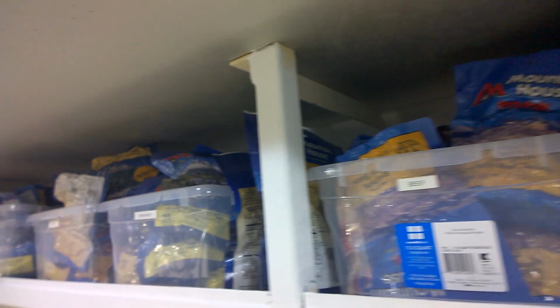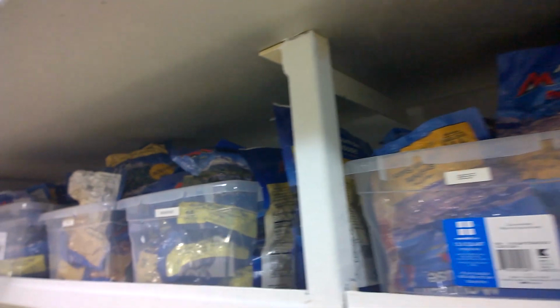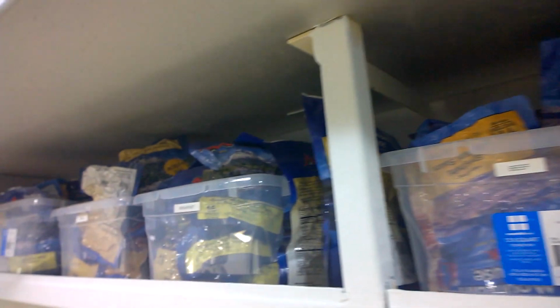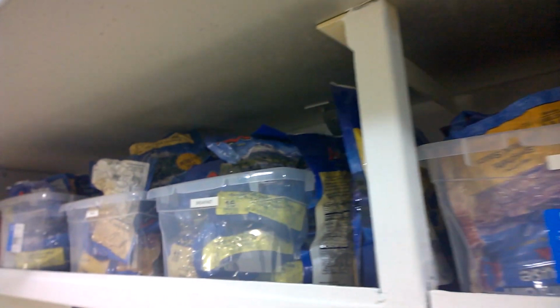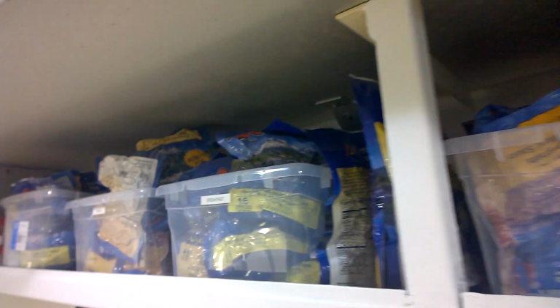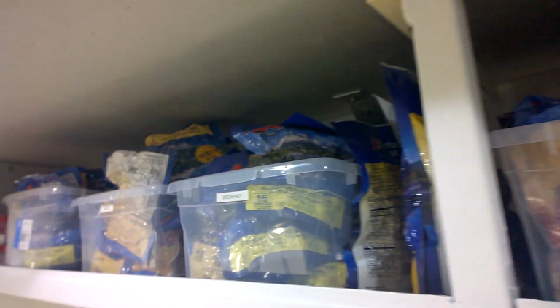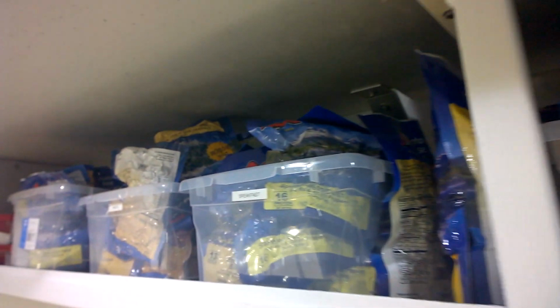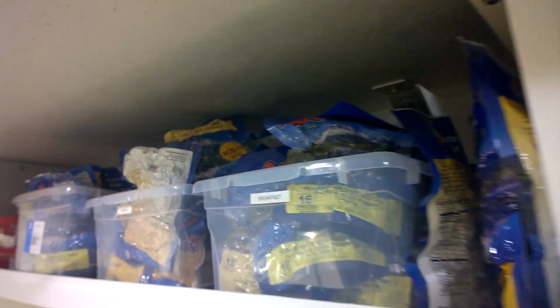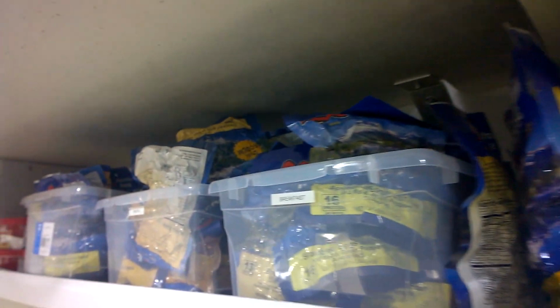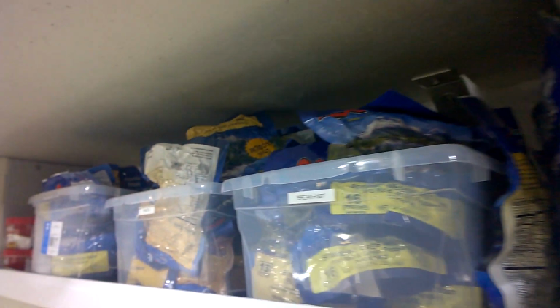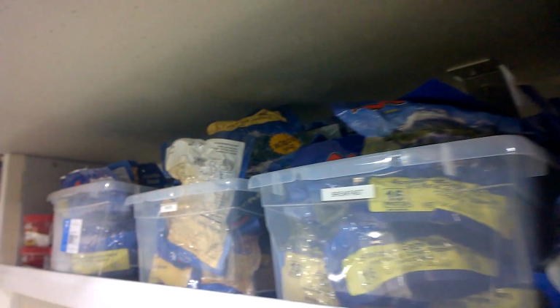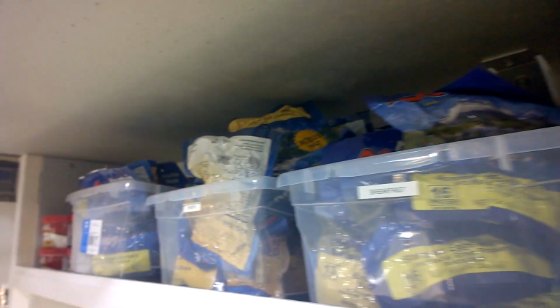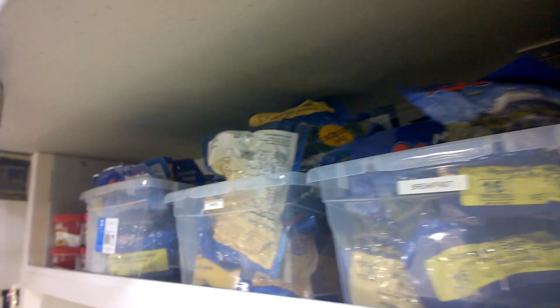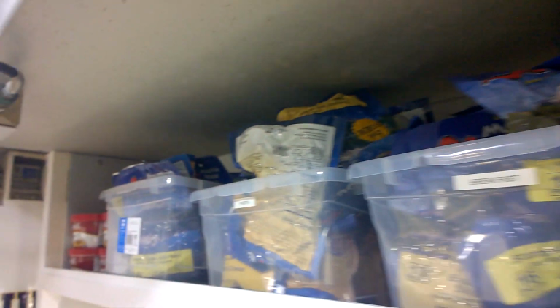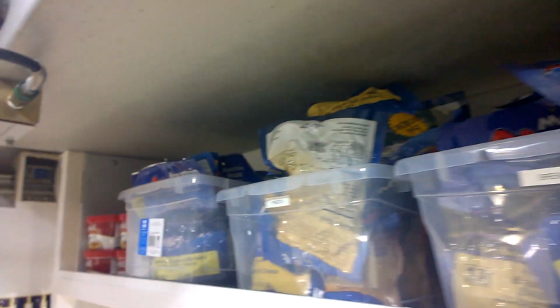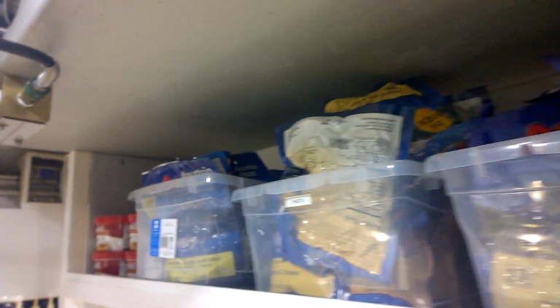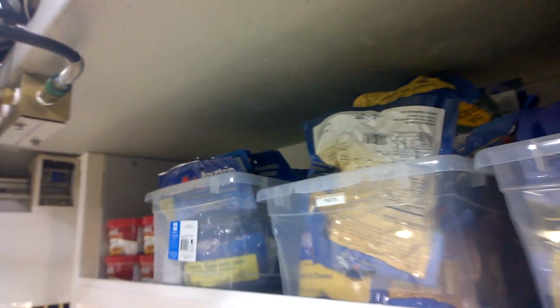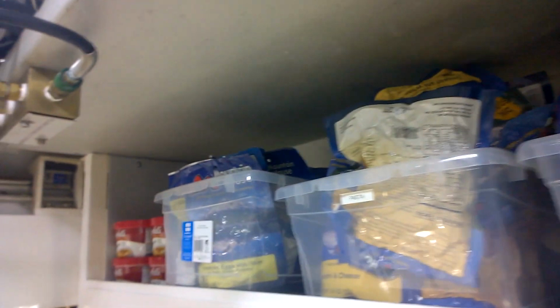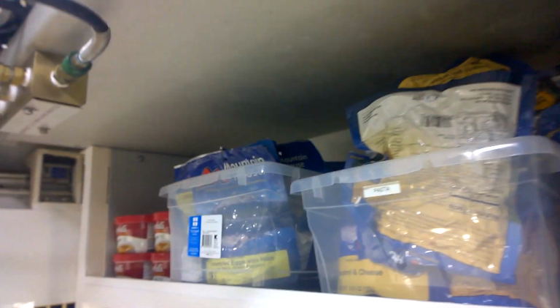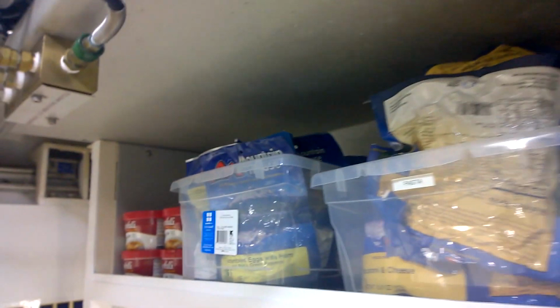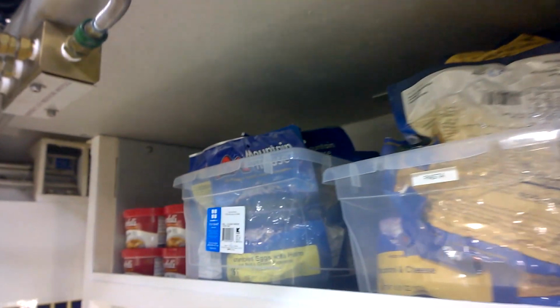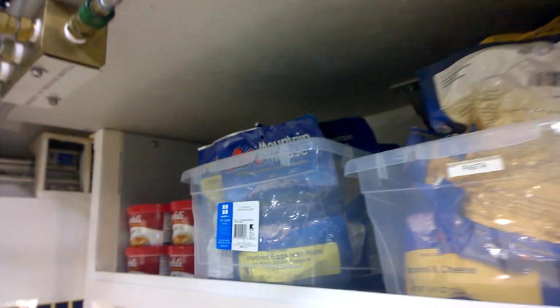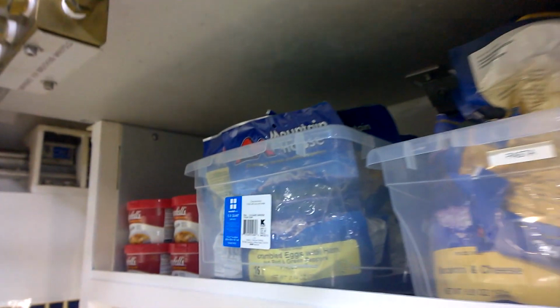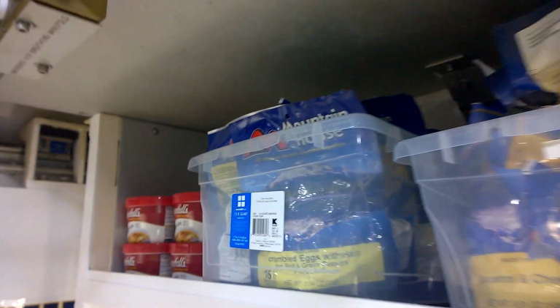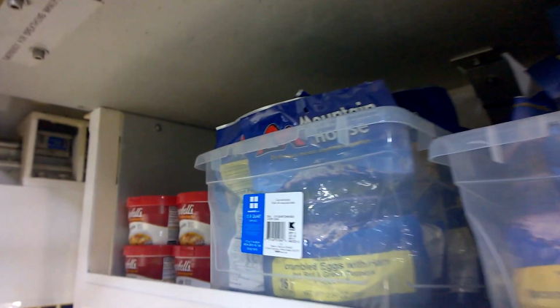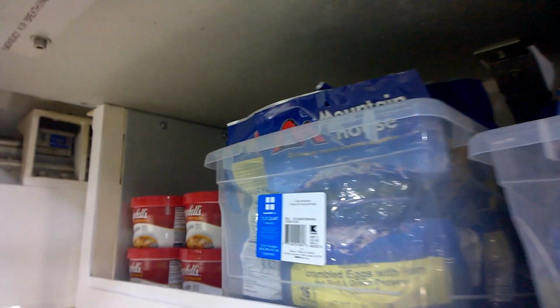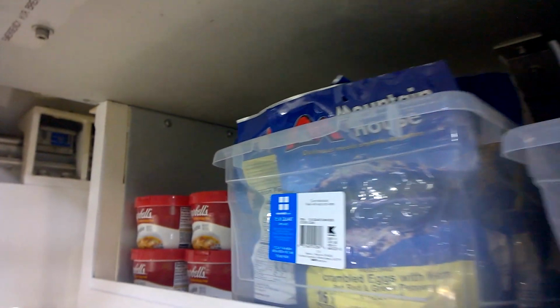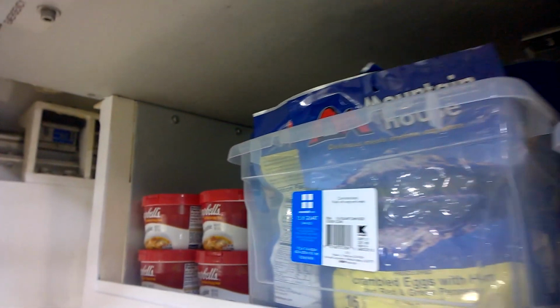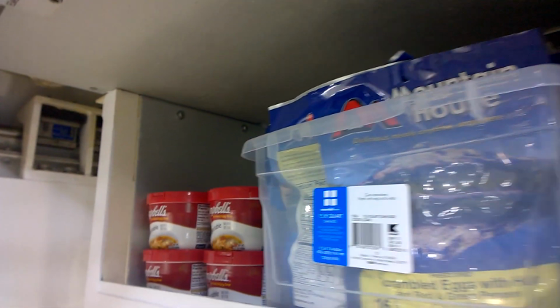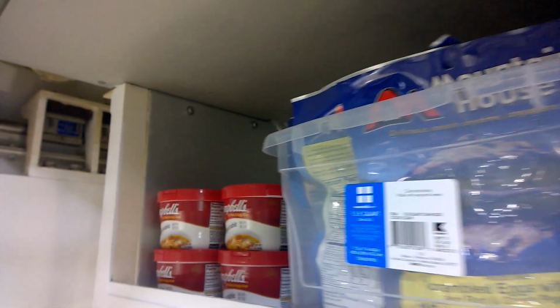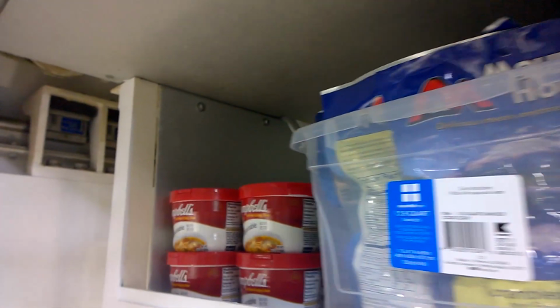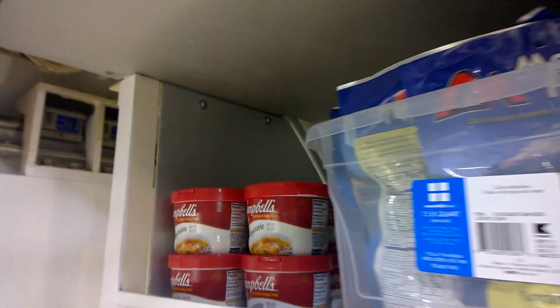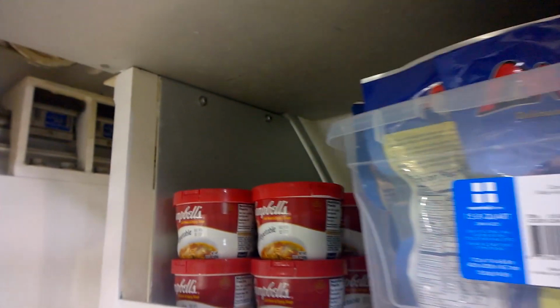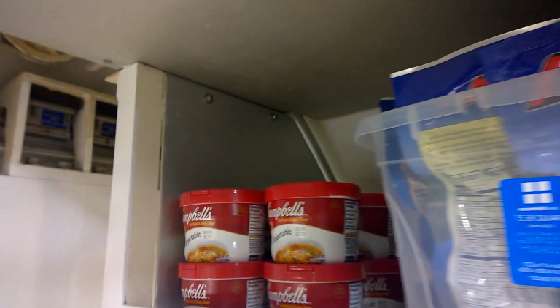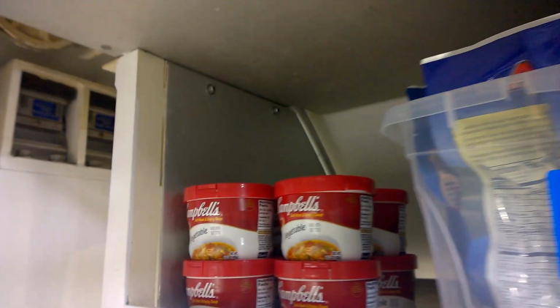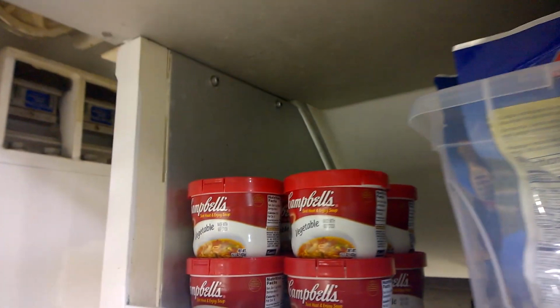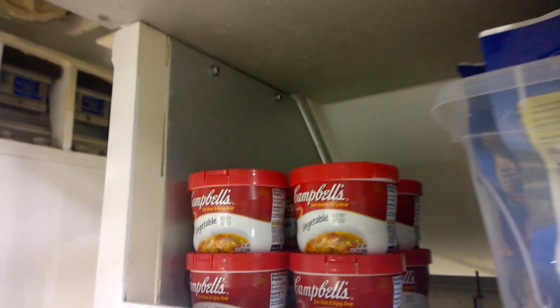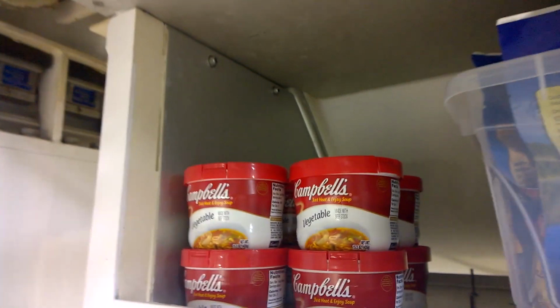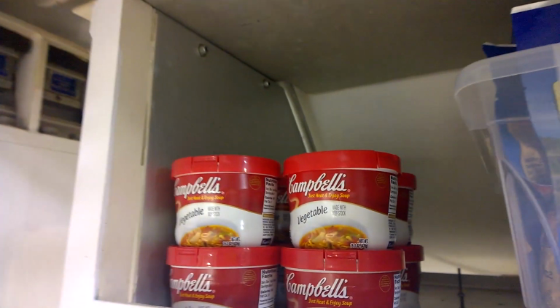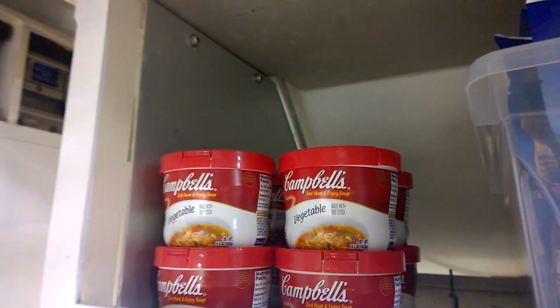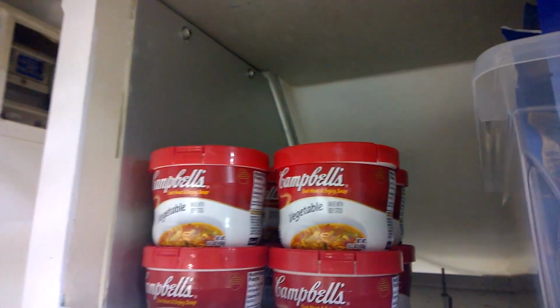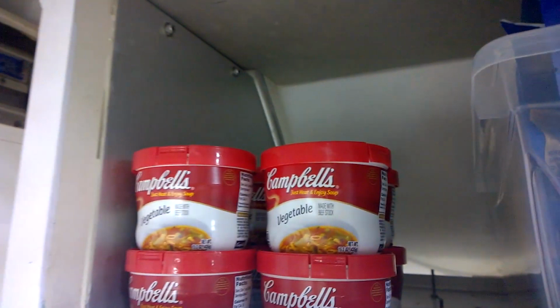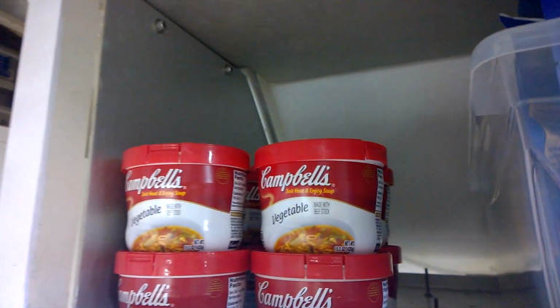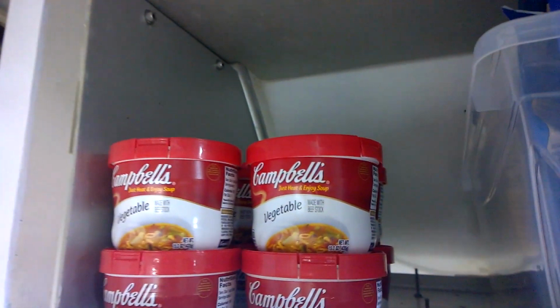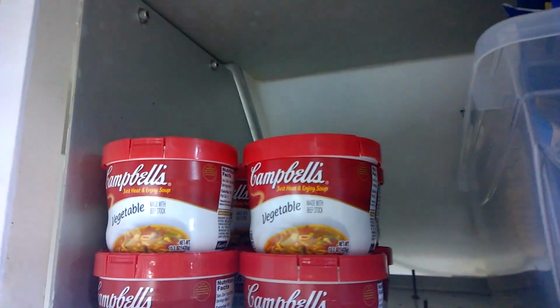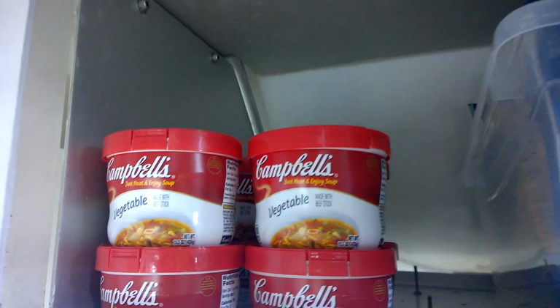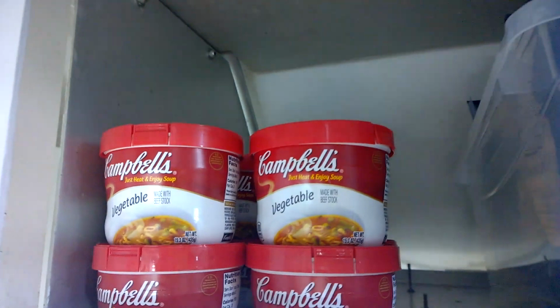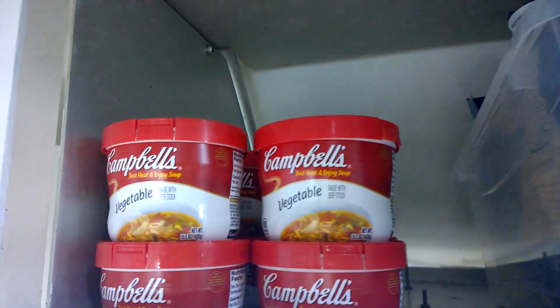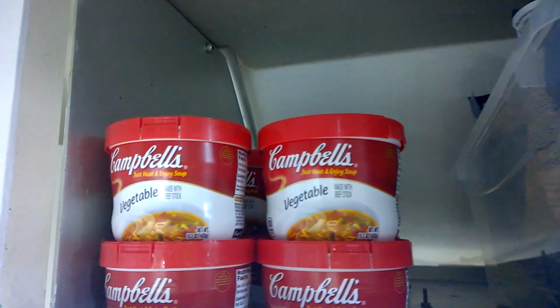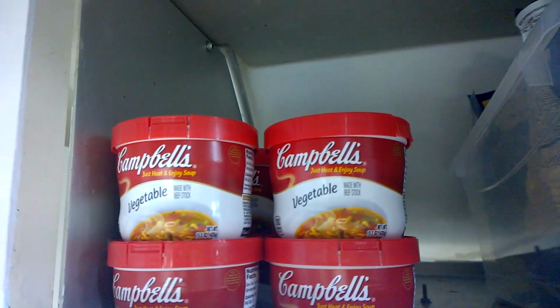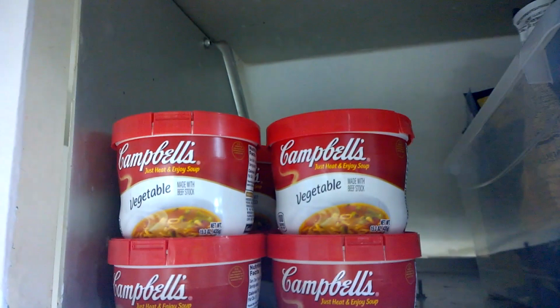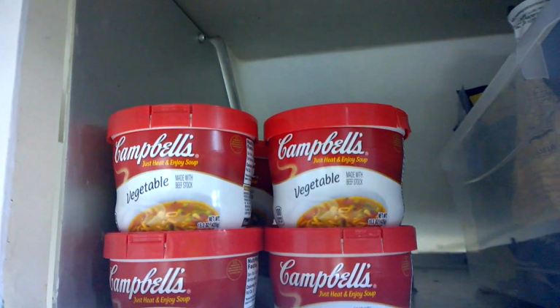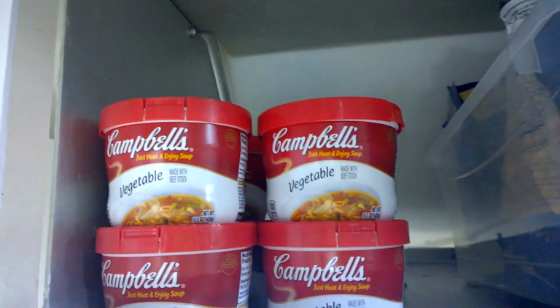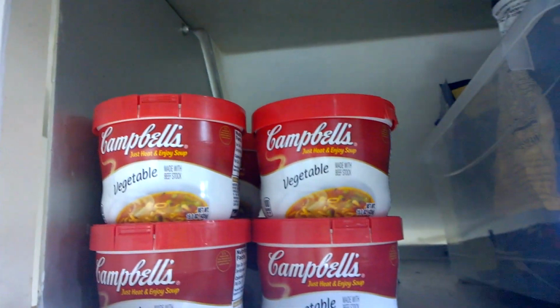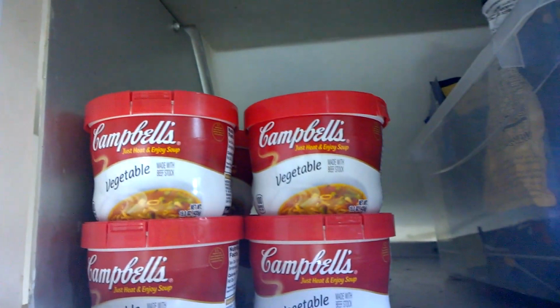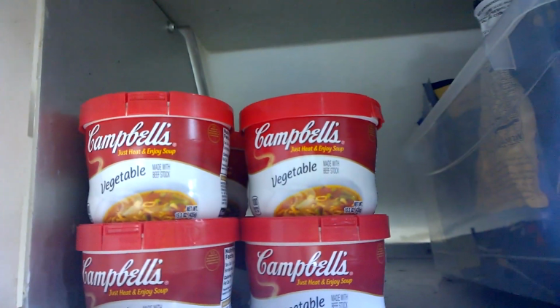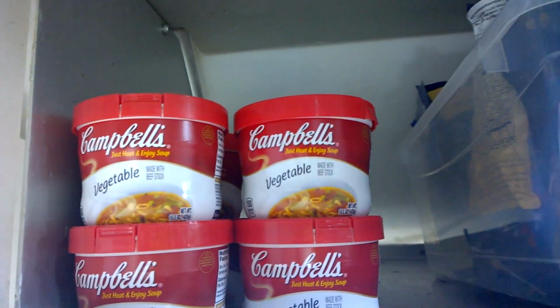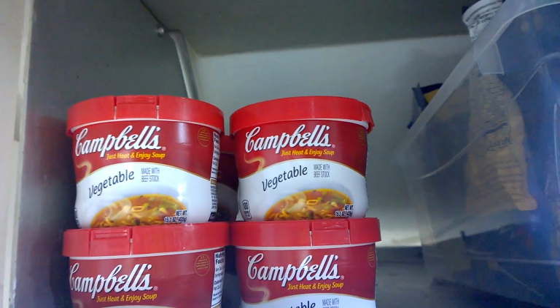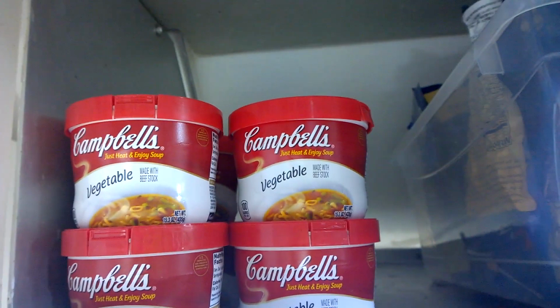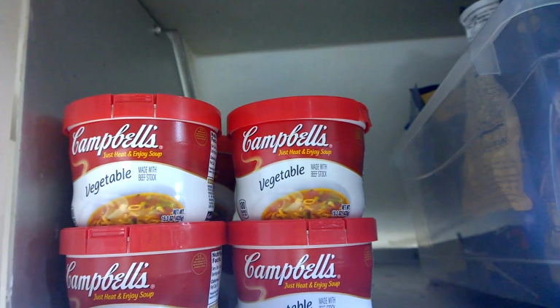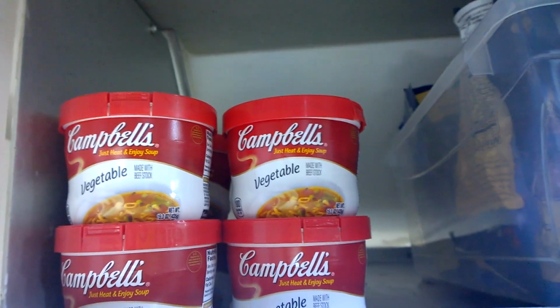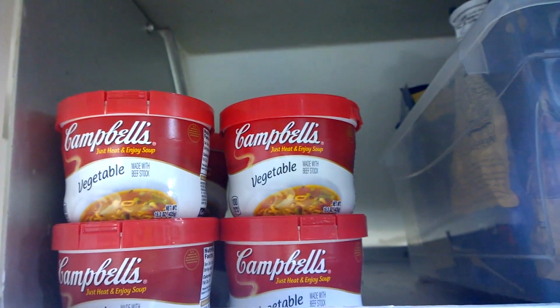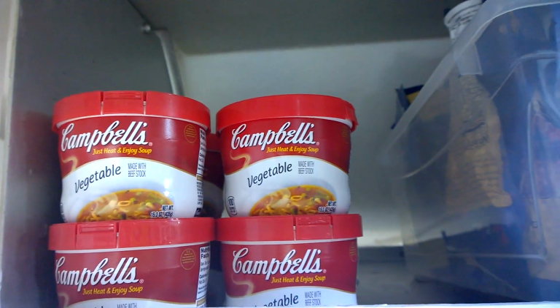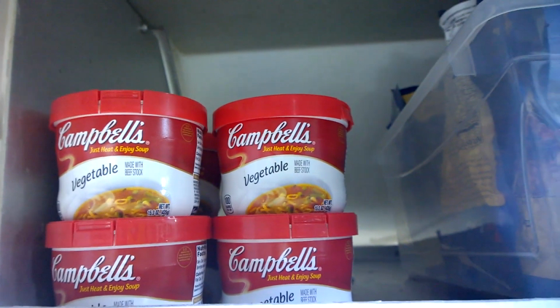This is all the pre-packaged food. And we're also getting some nice candles.